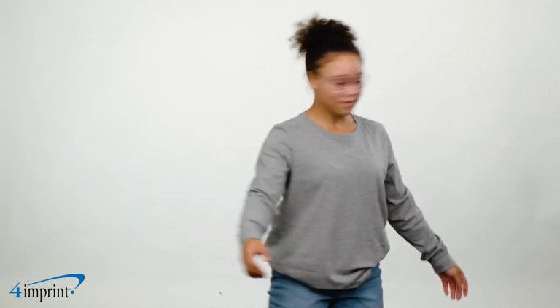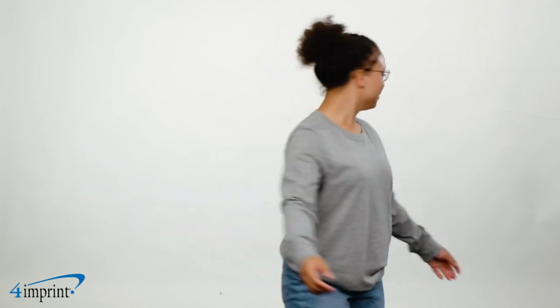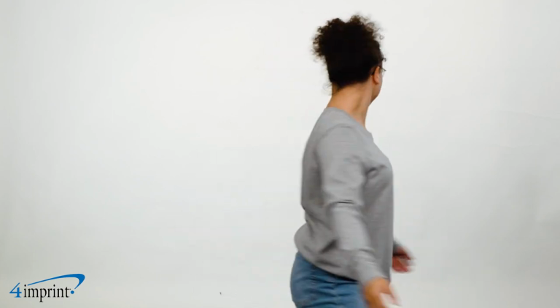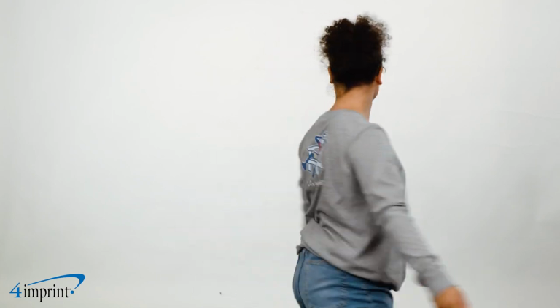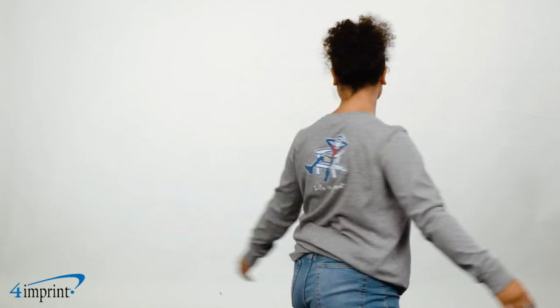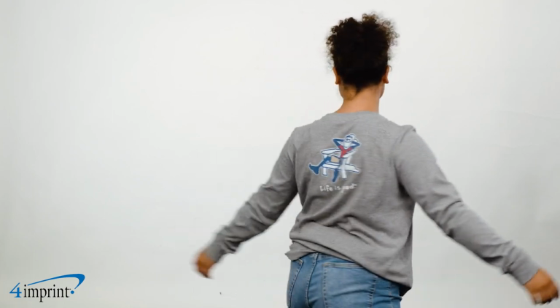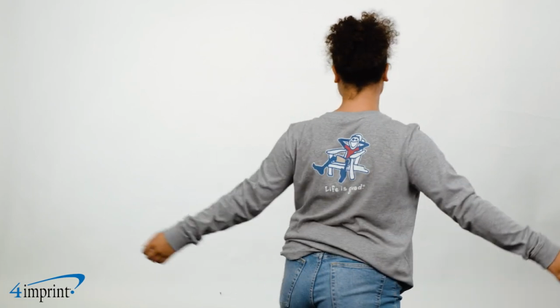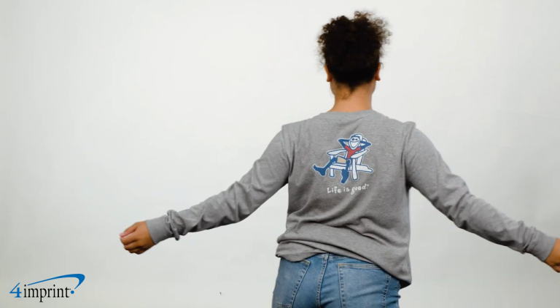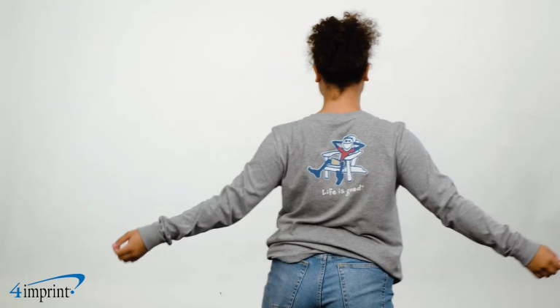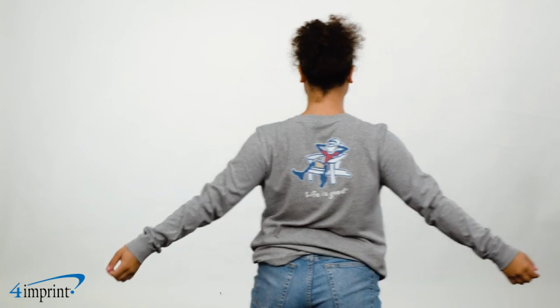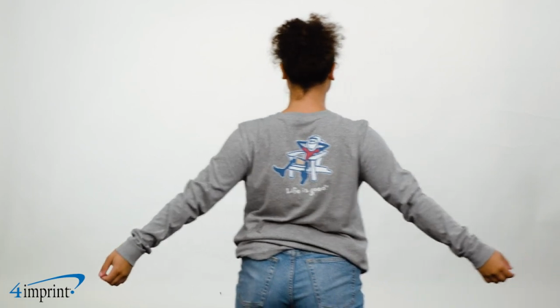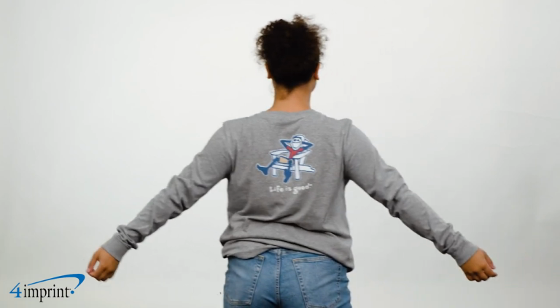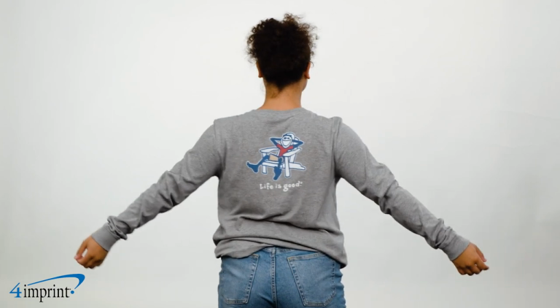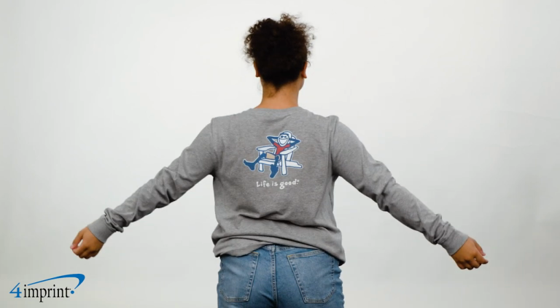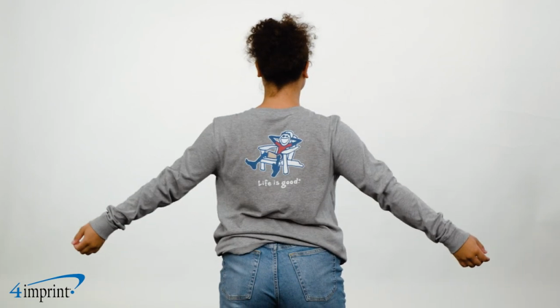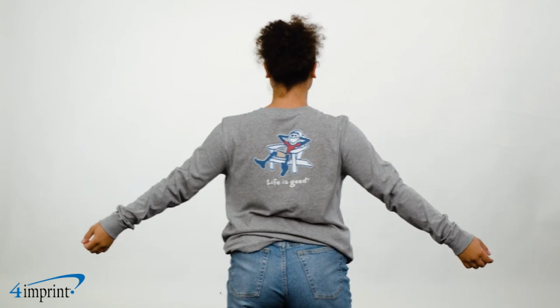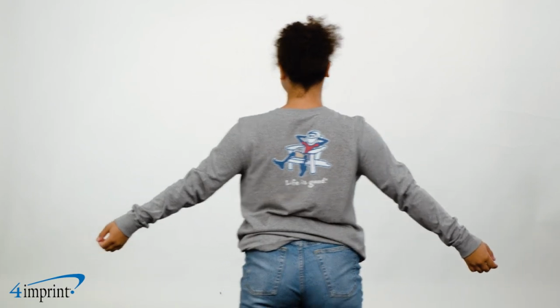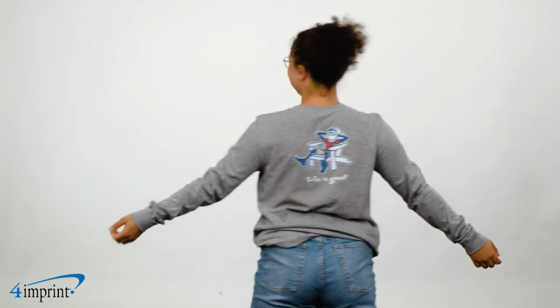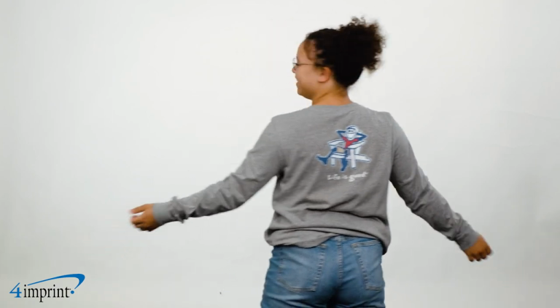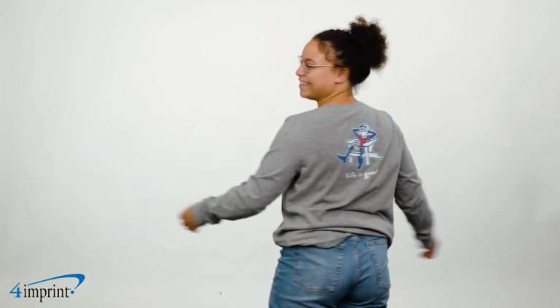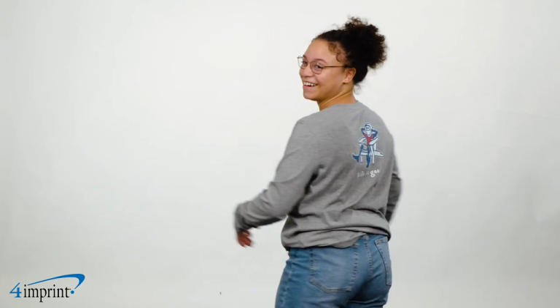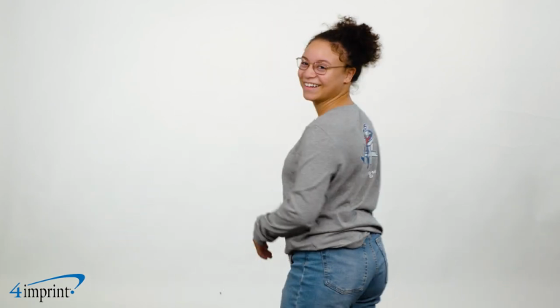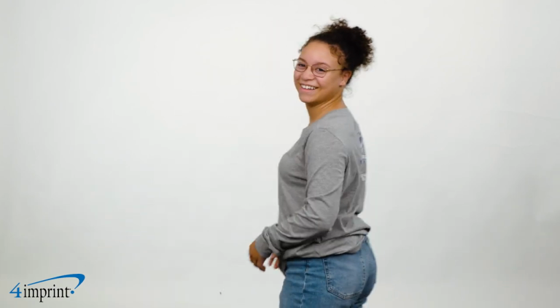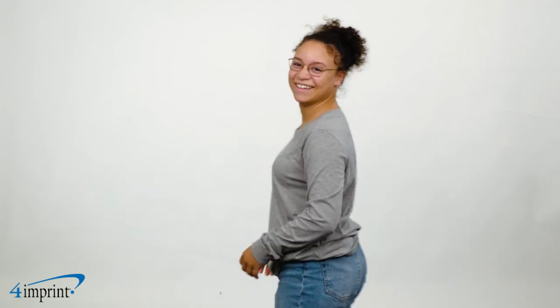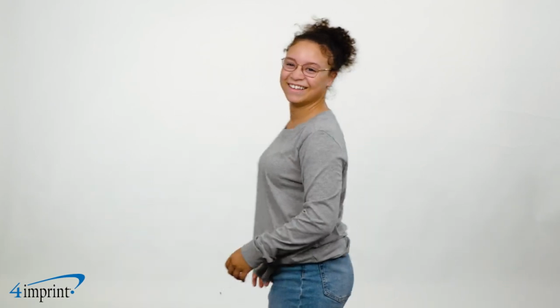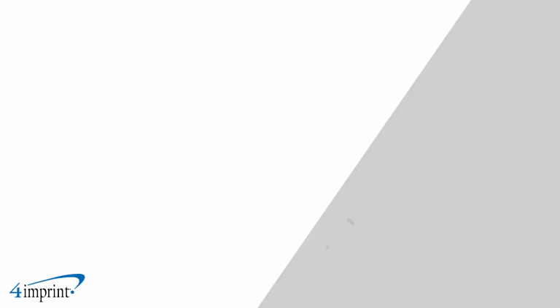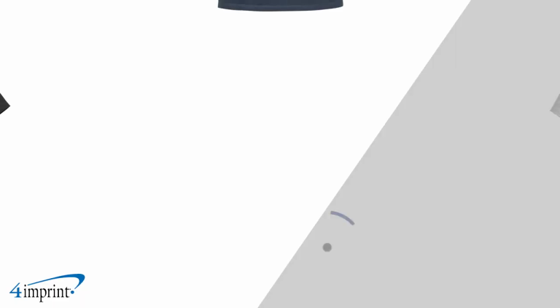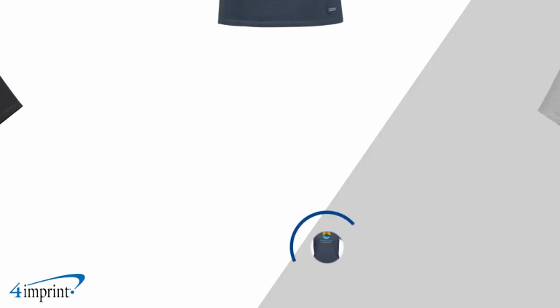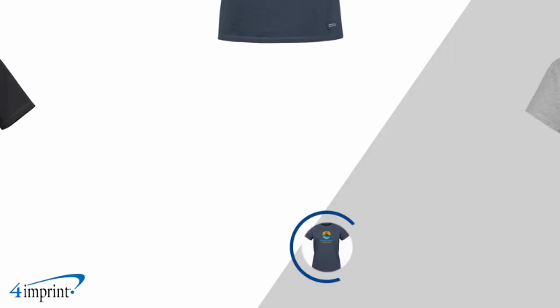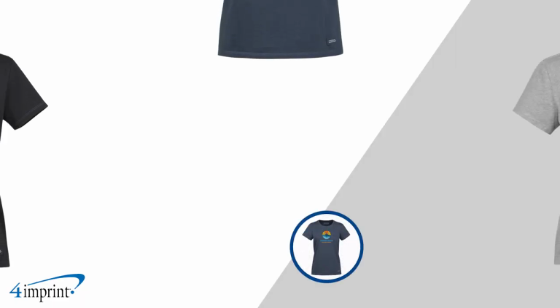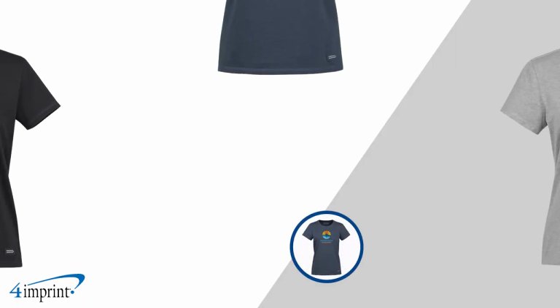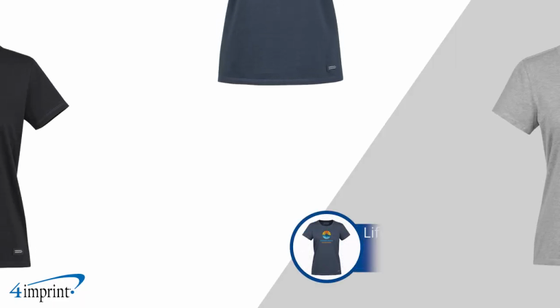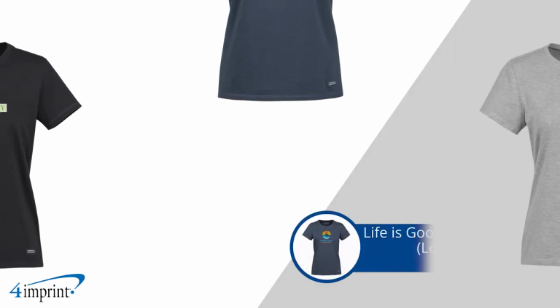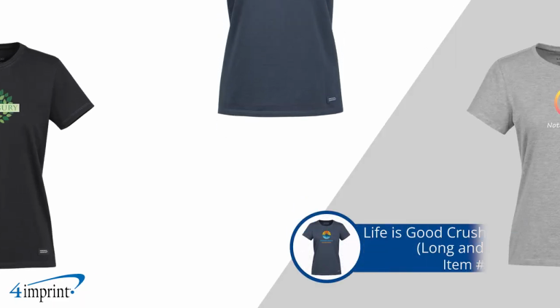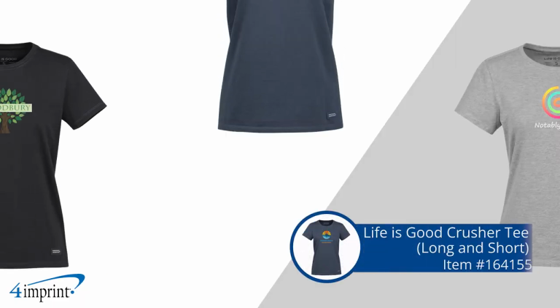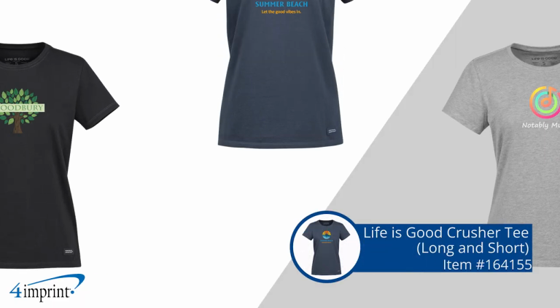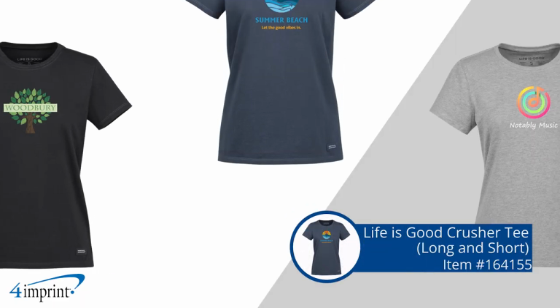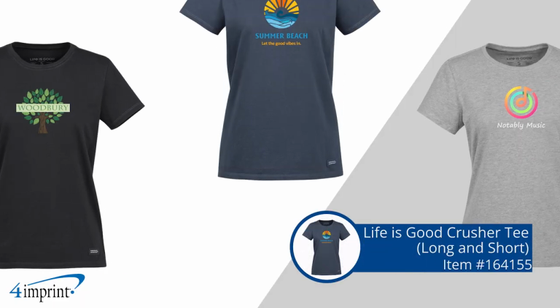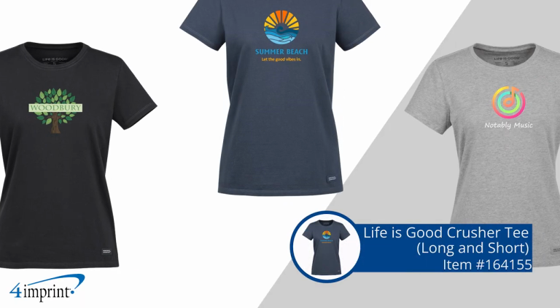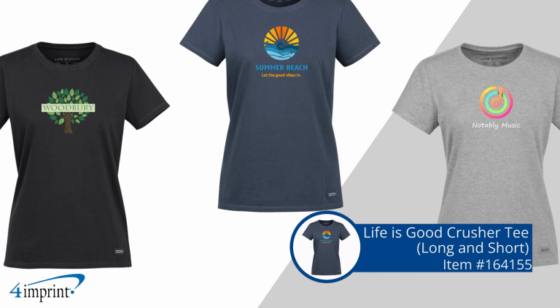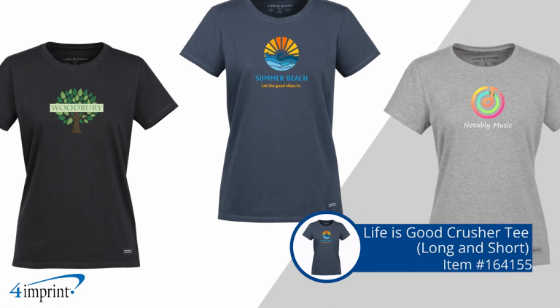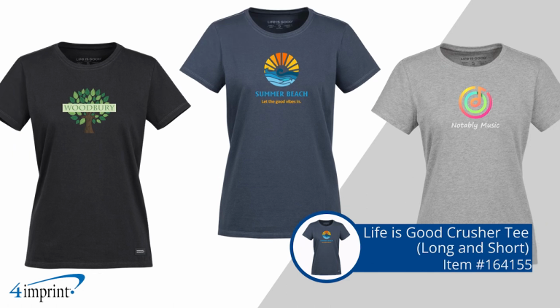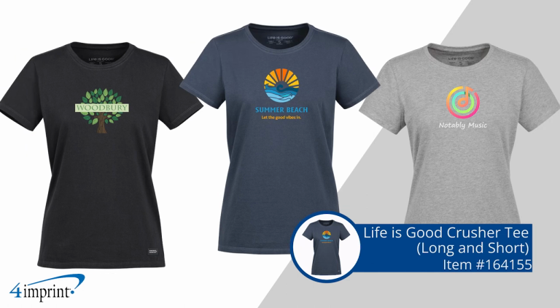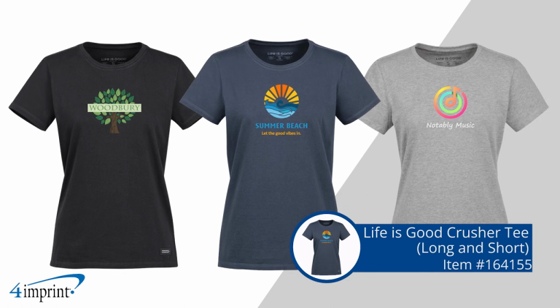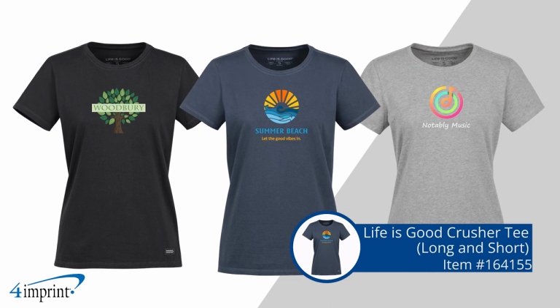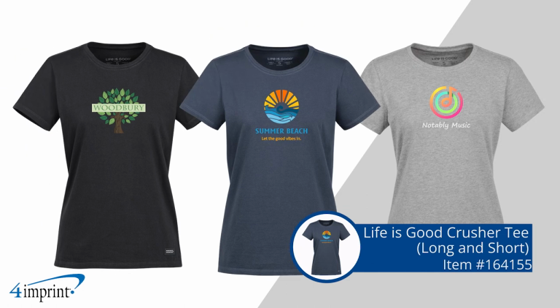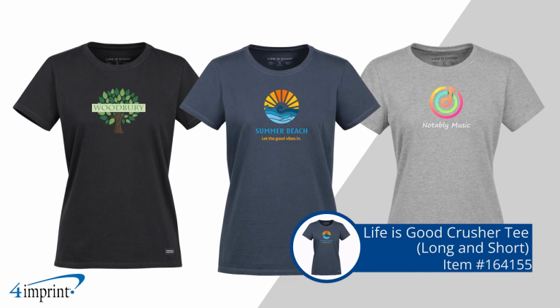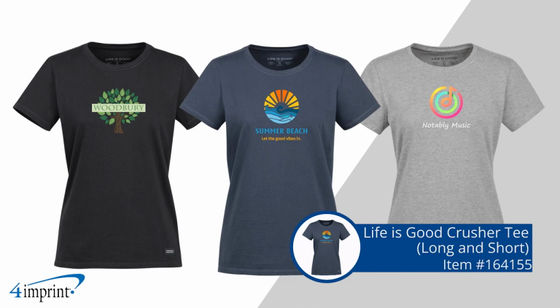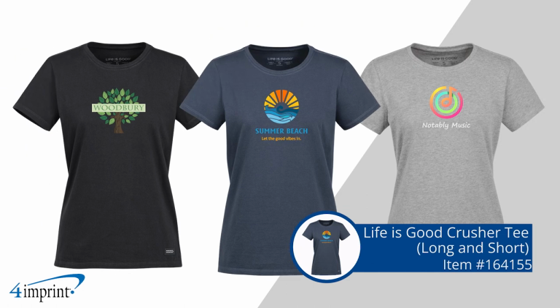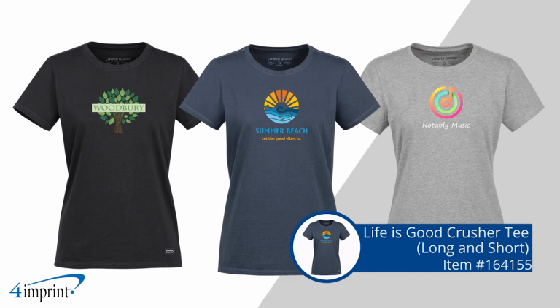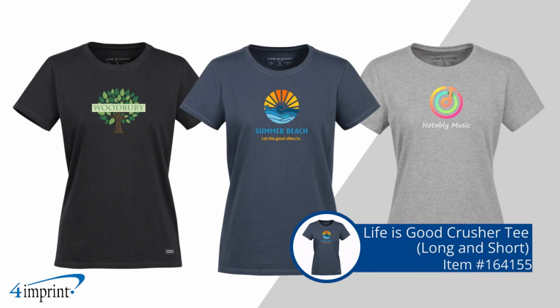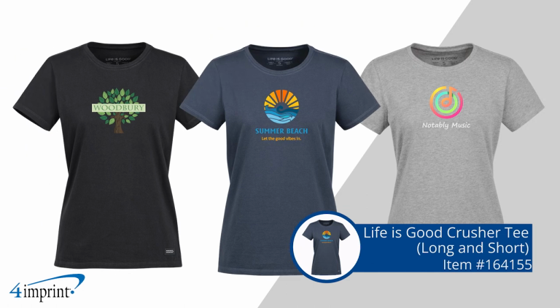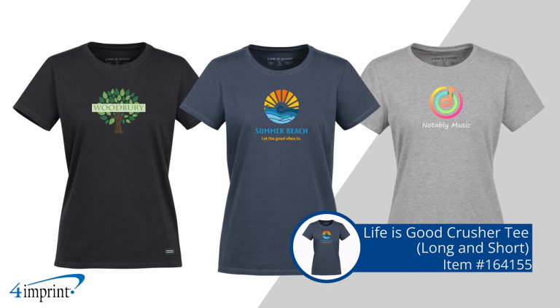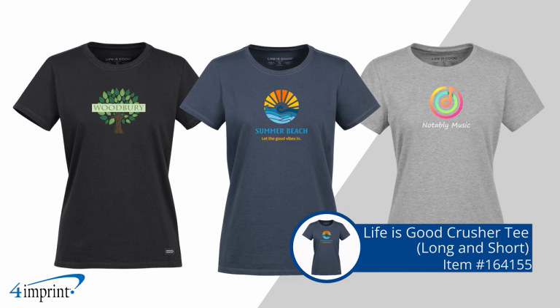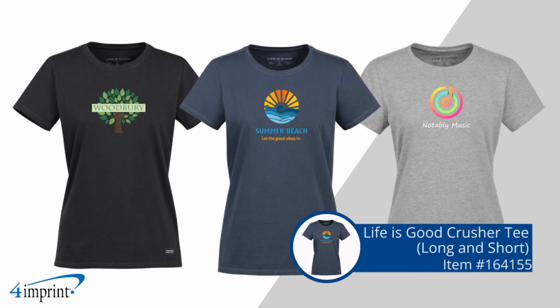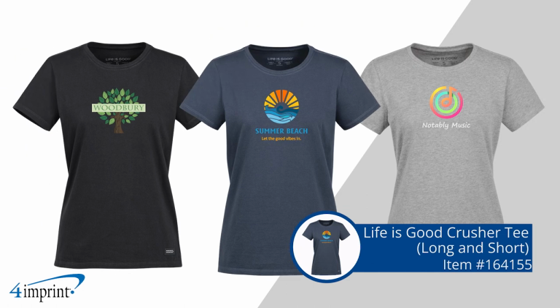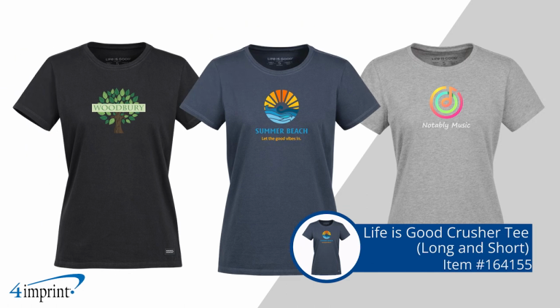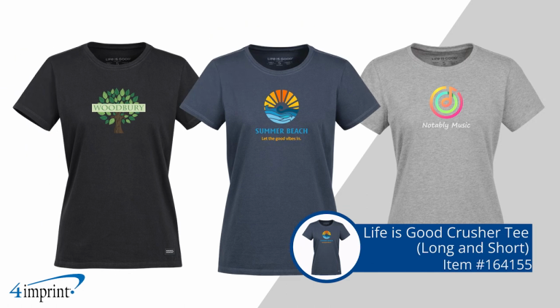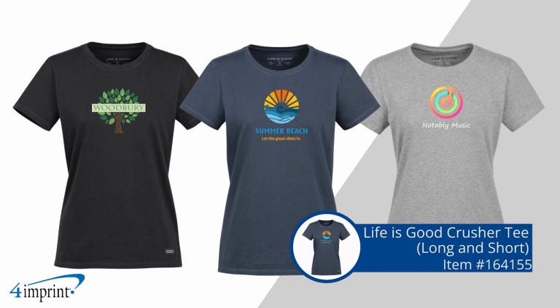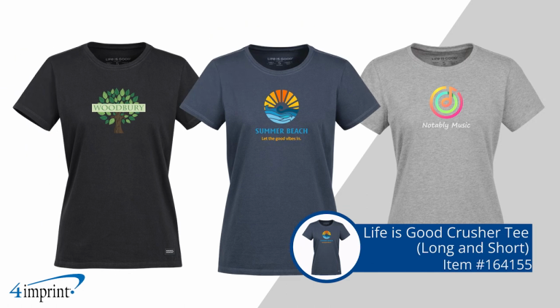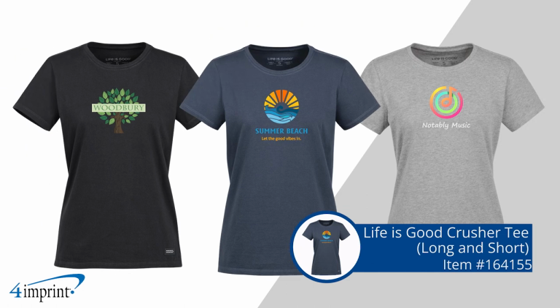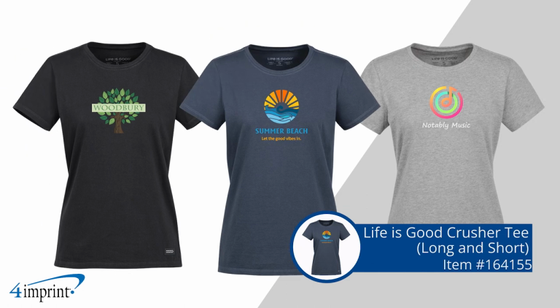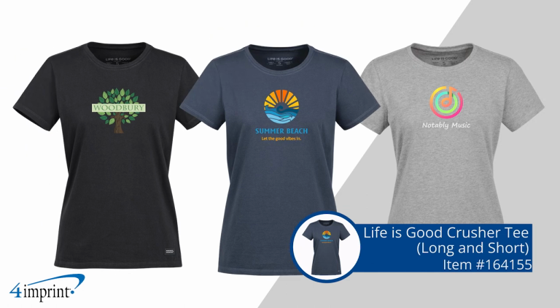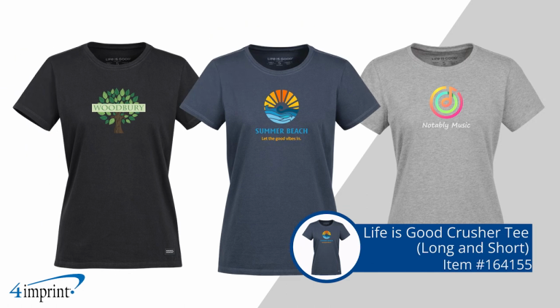Your logo shows up as a full-color imprint on the front of the shirt. It's the Life is Good Crusher Tee from 4imprint.